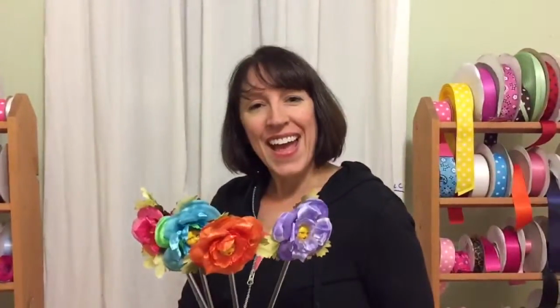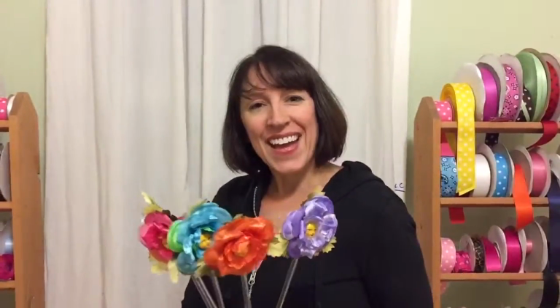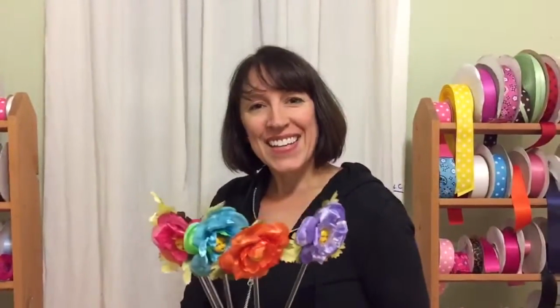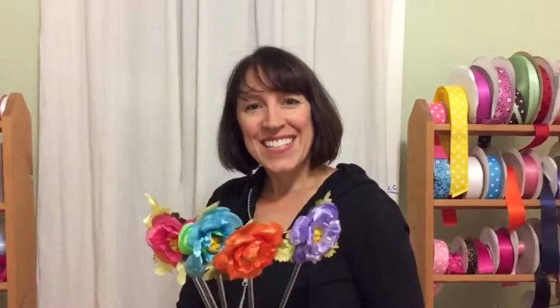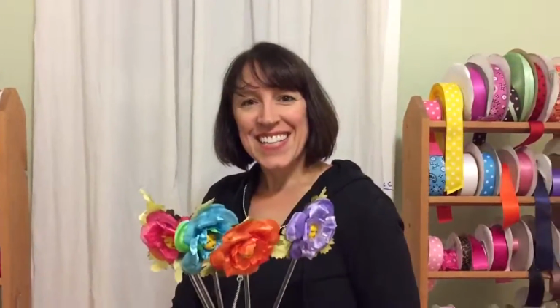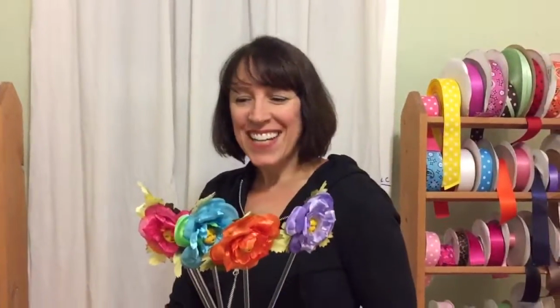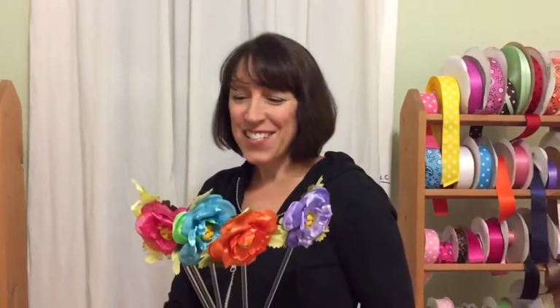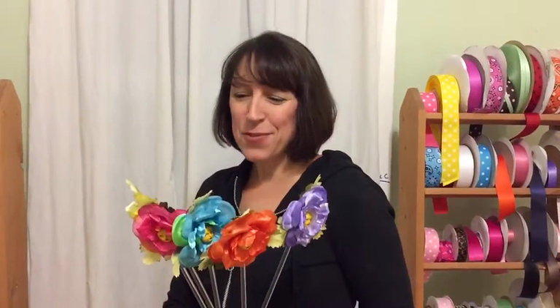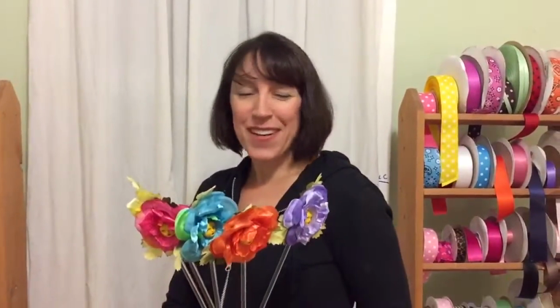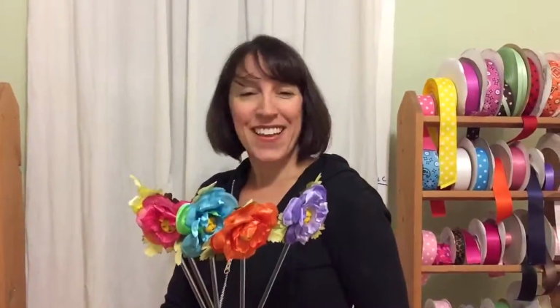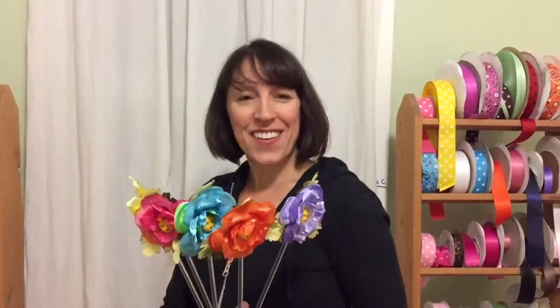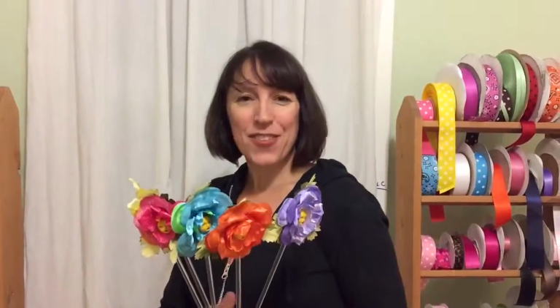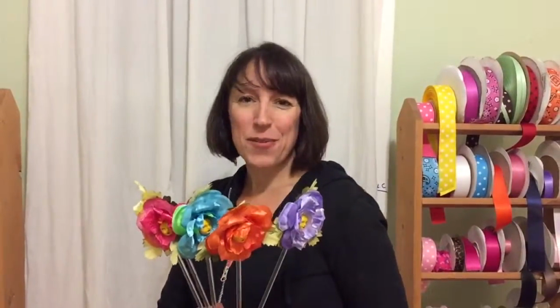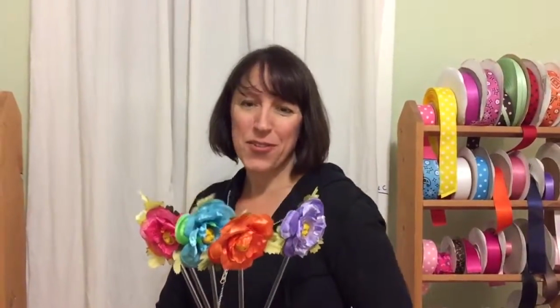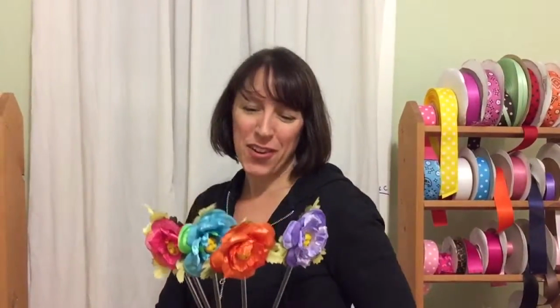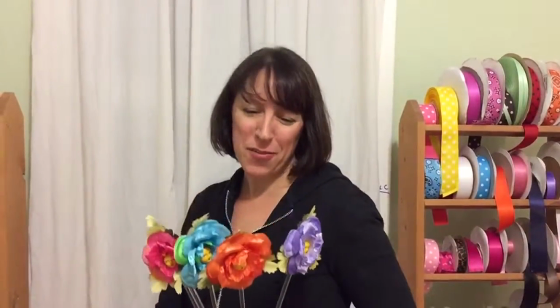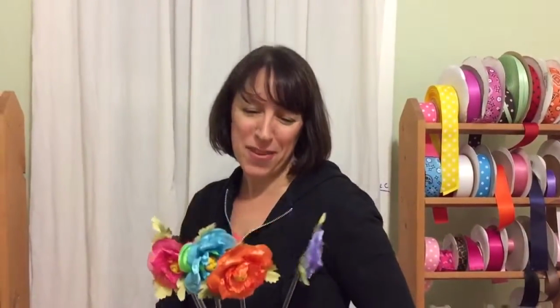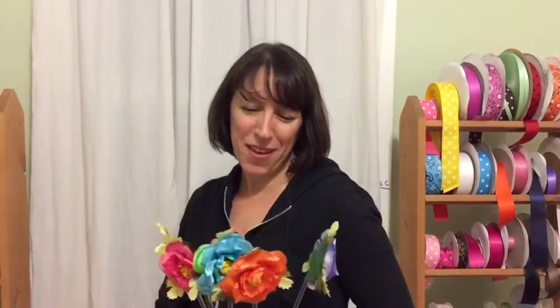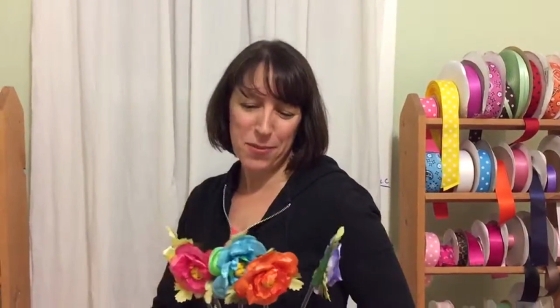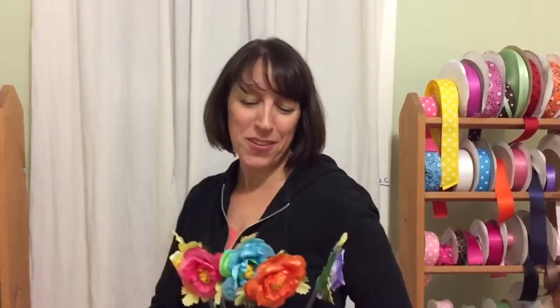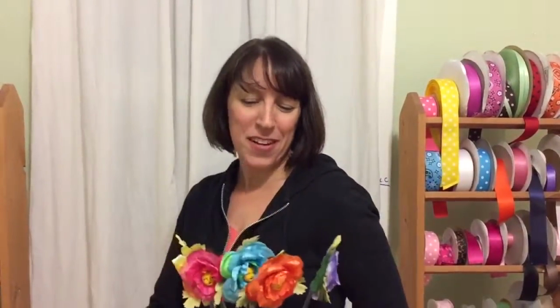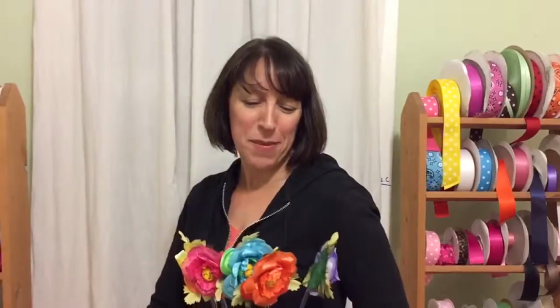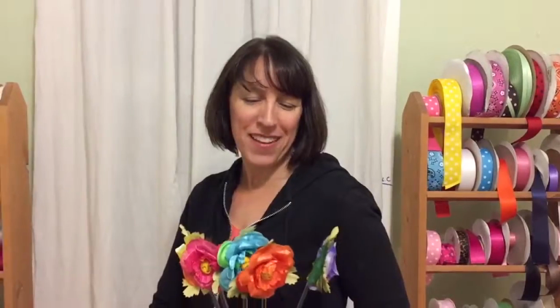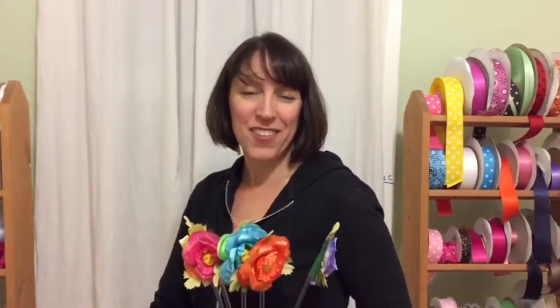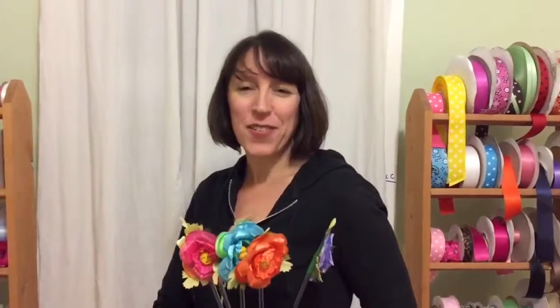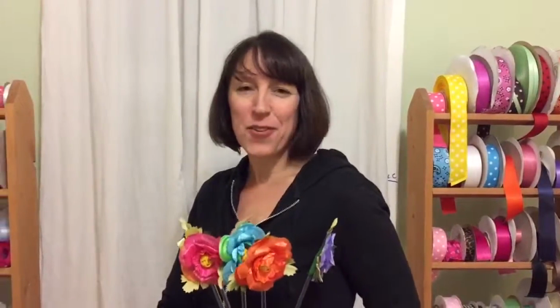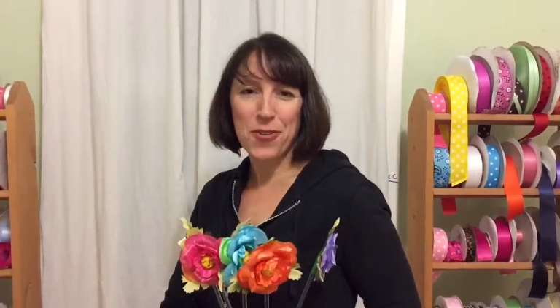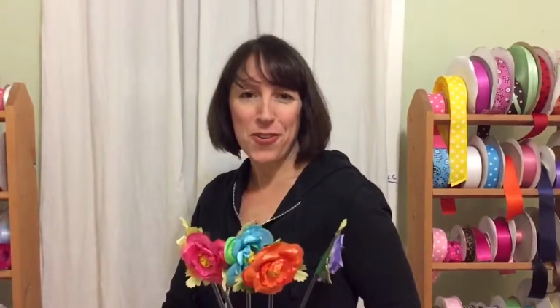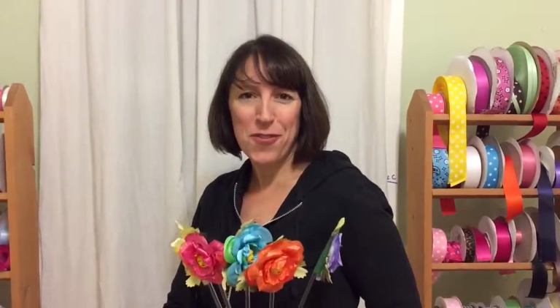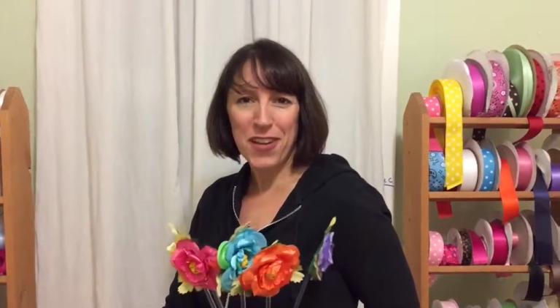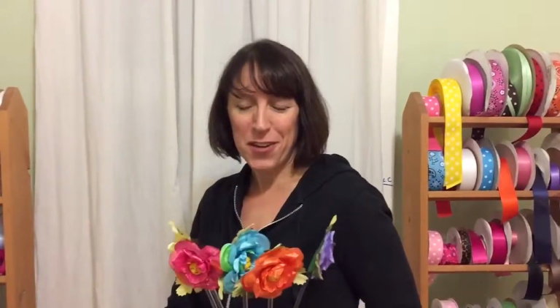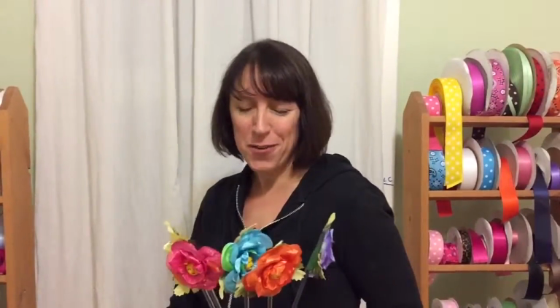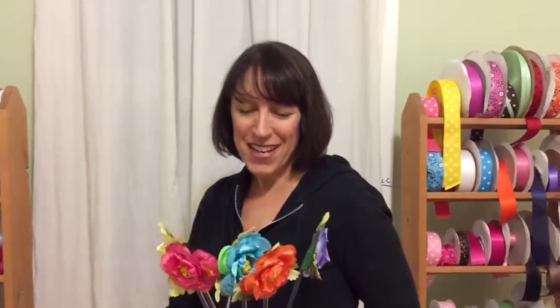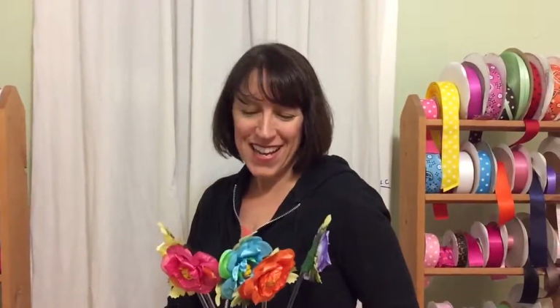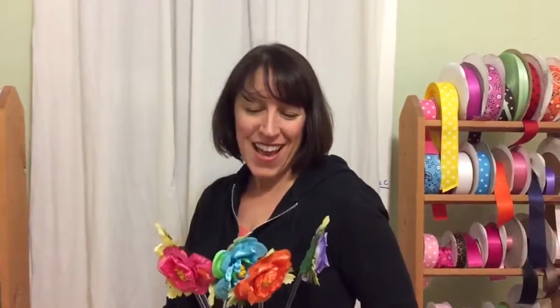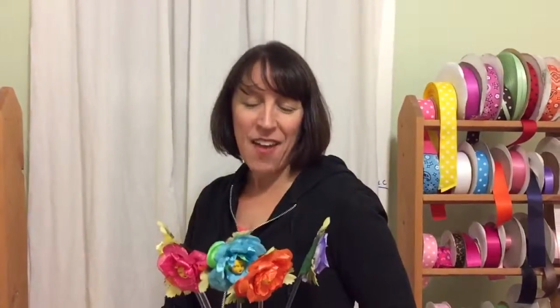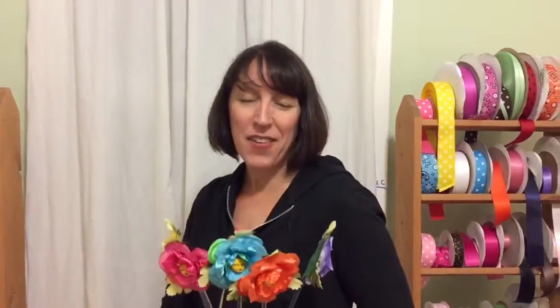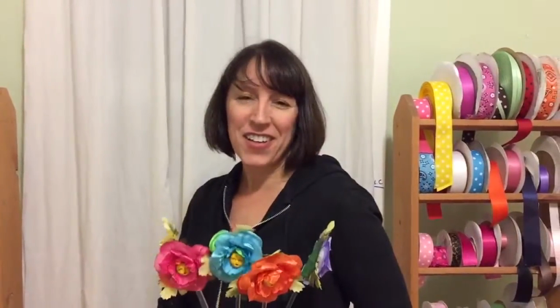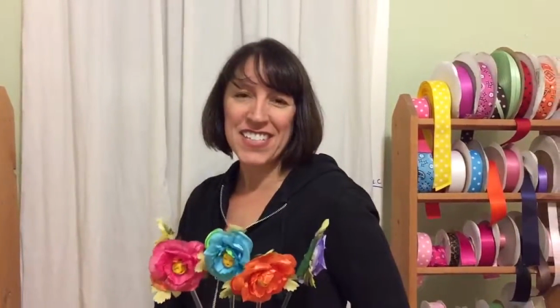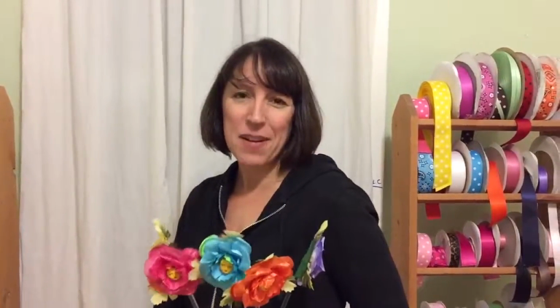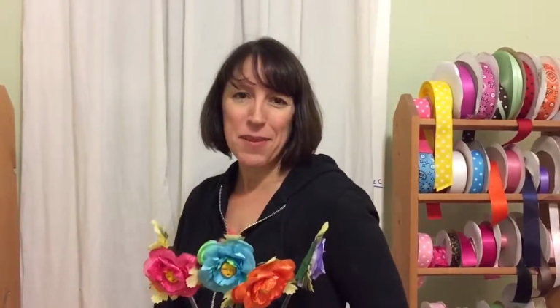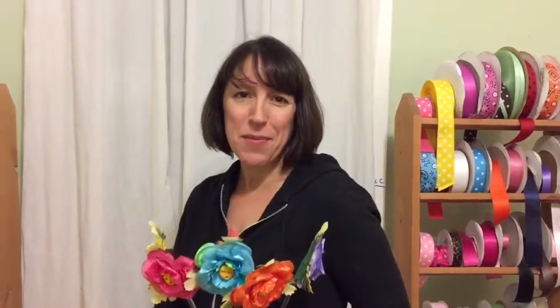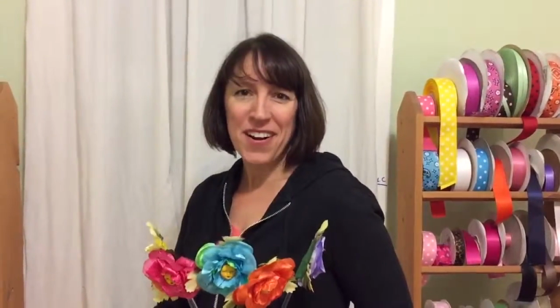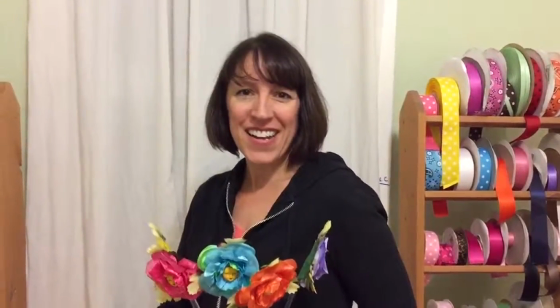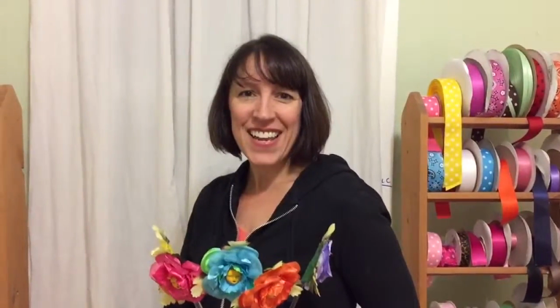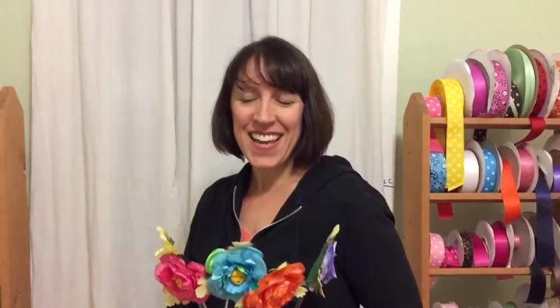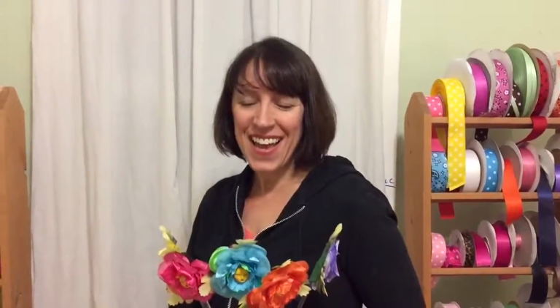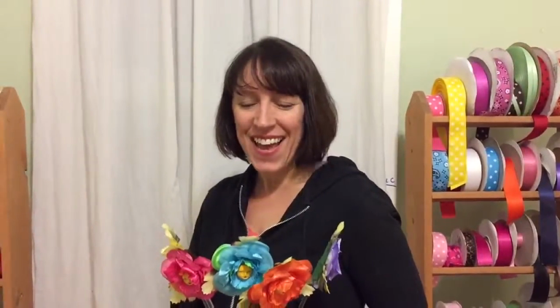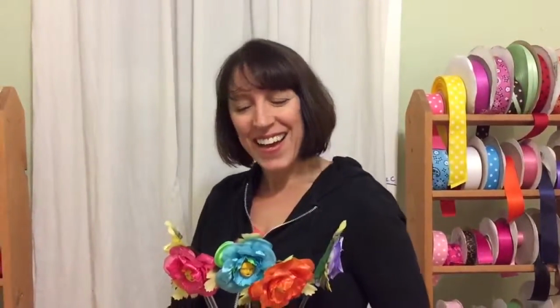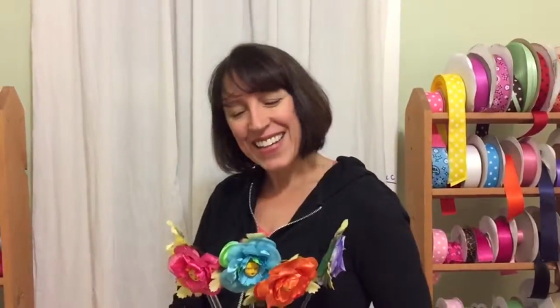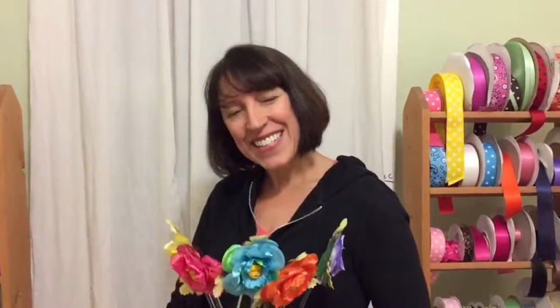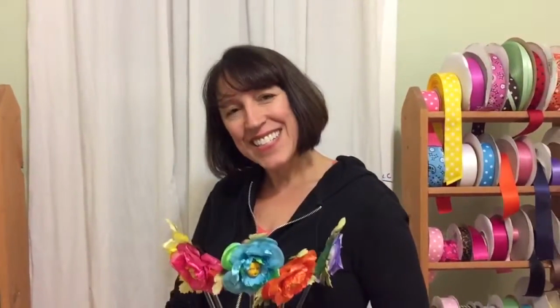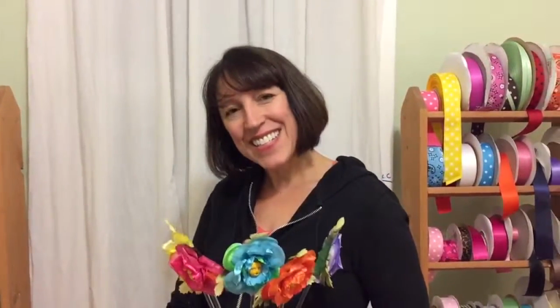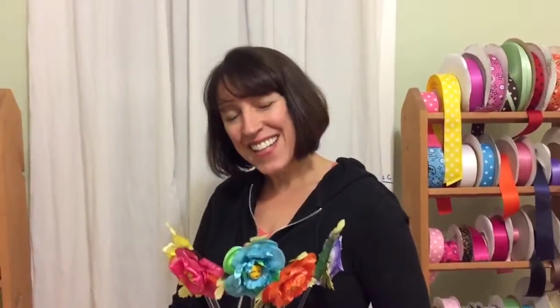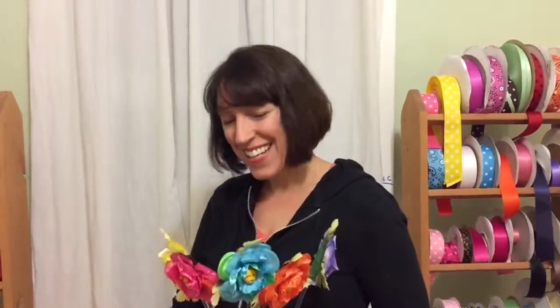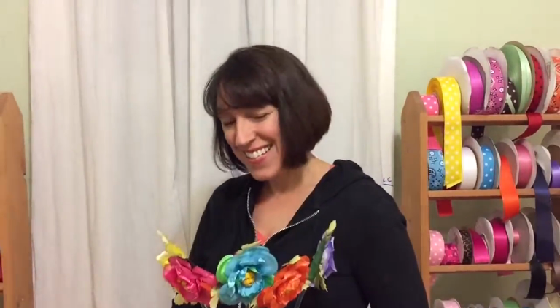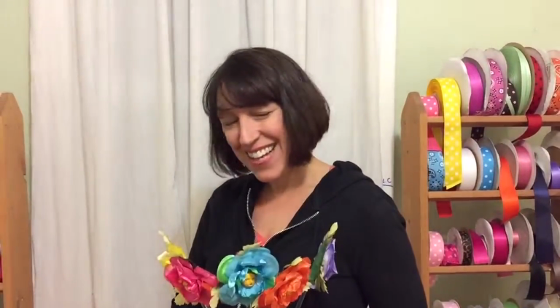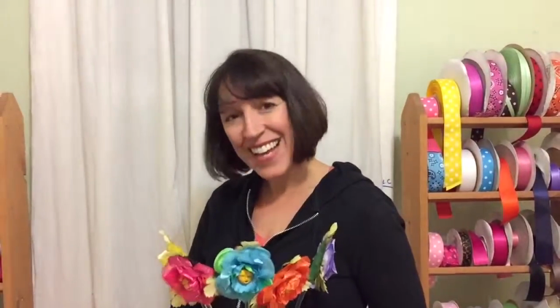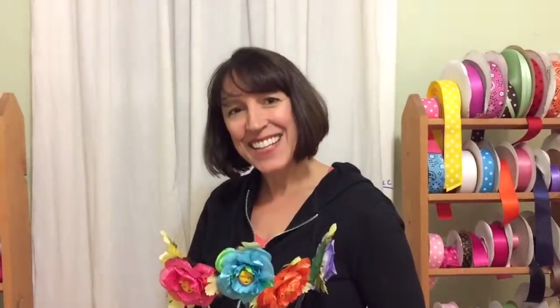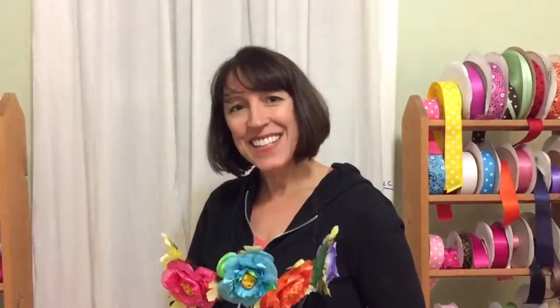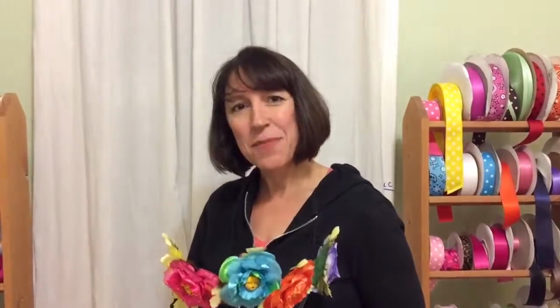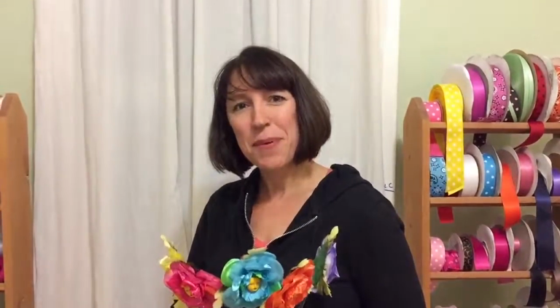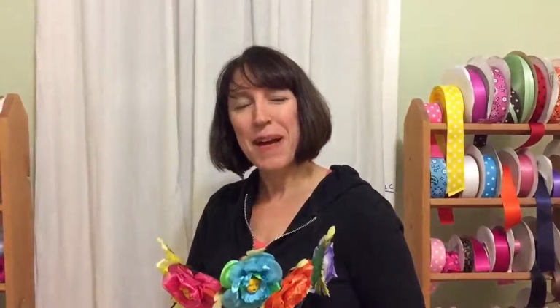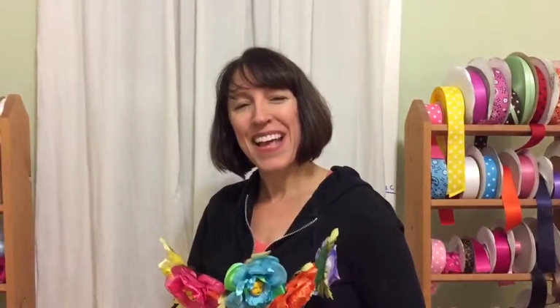I just want to thank you so much for giving me the opportunity to make this fun order for you. Have a good time at the party and thanks again. Bye bye.